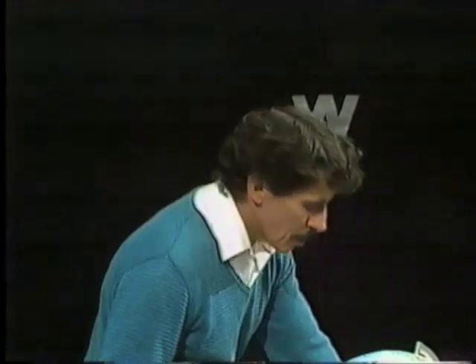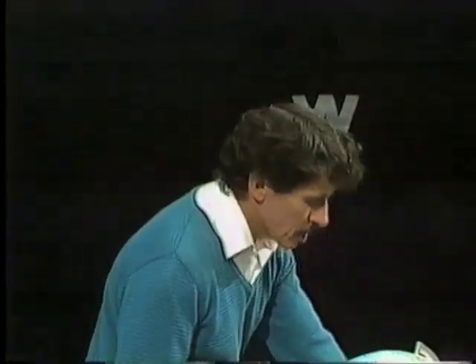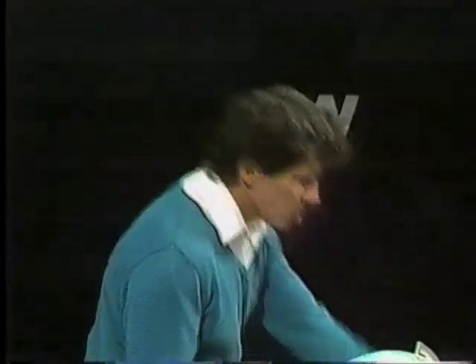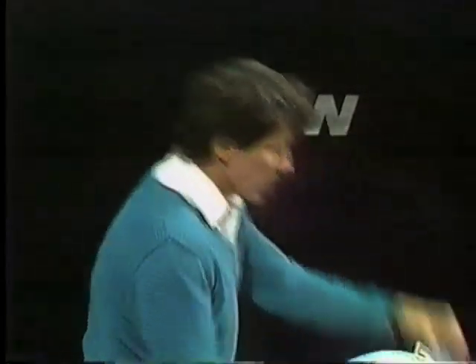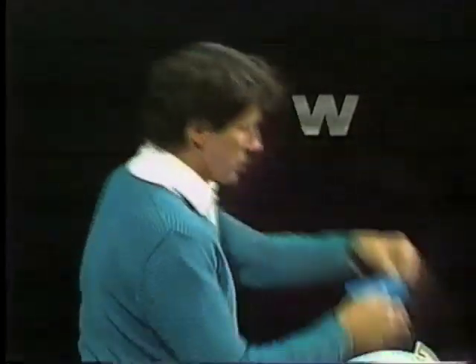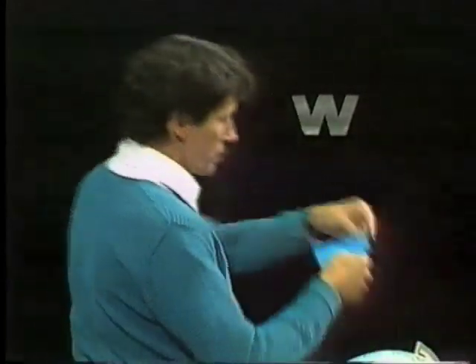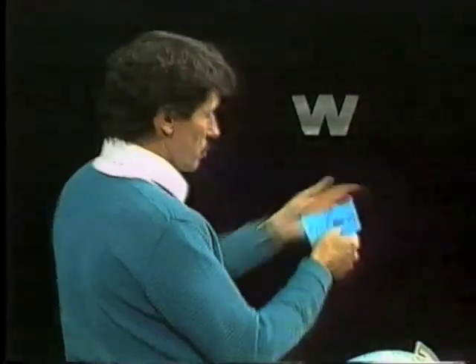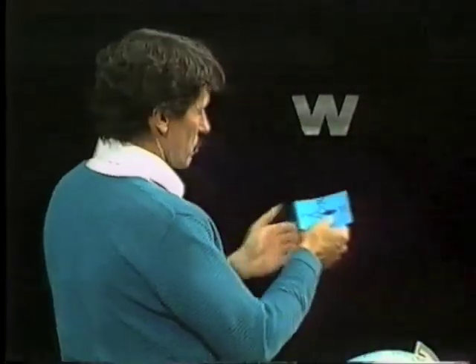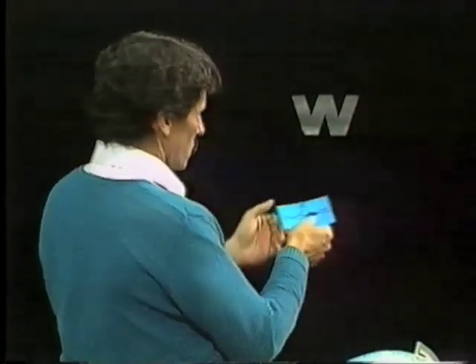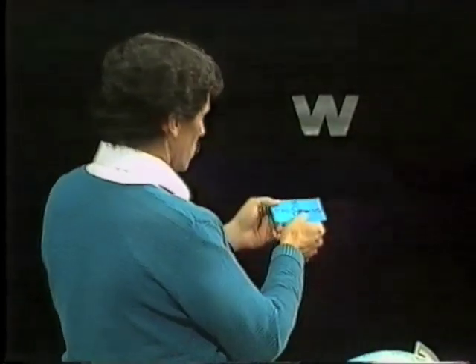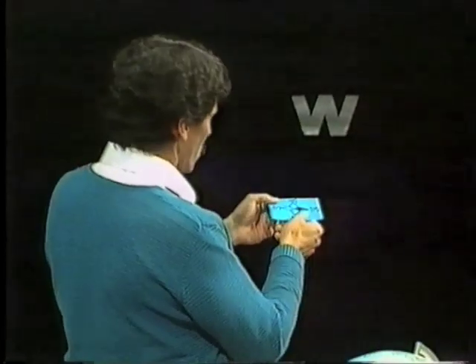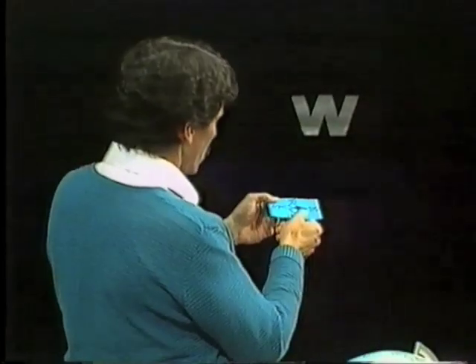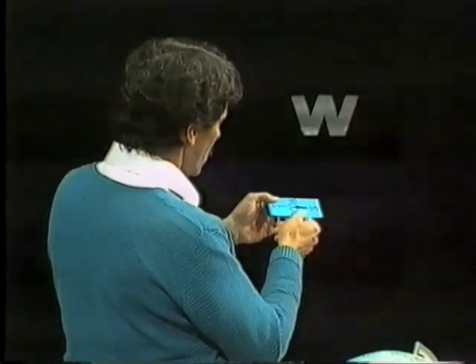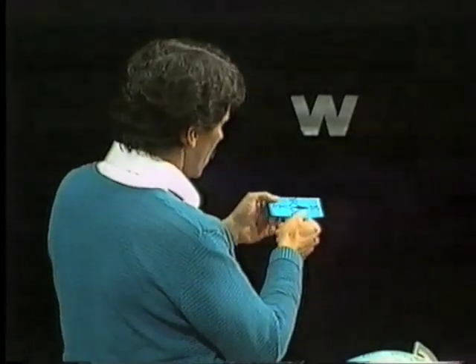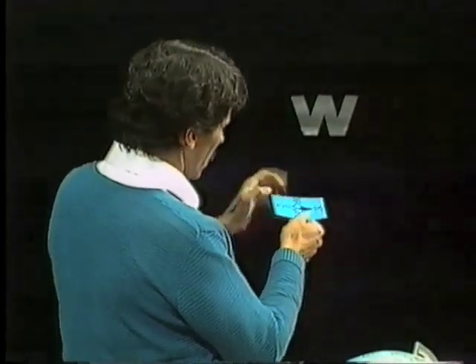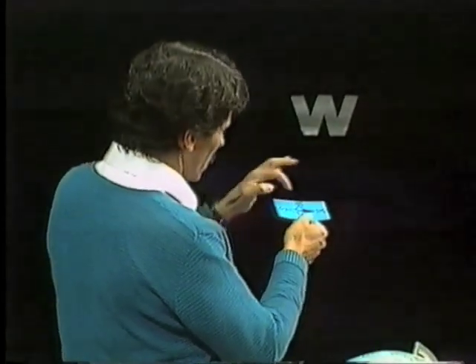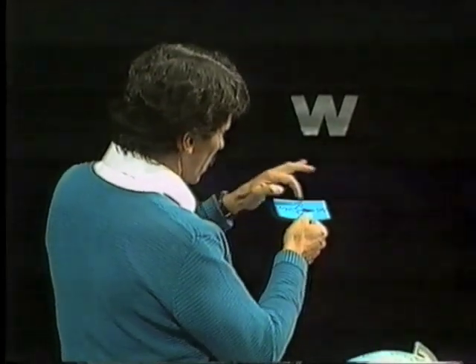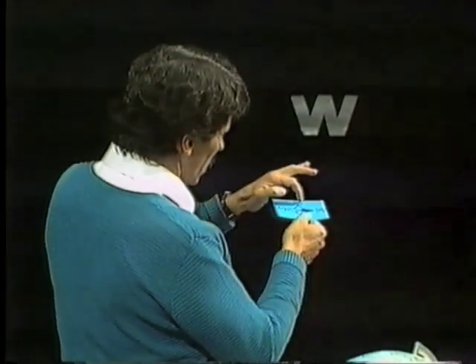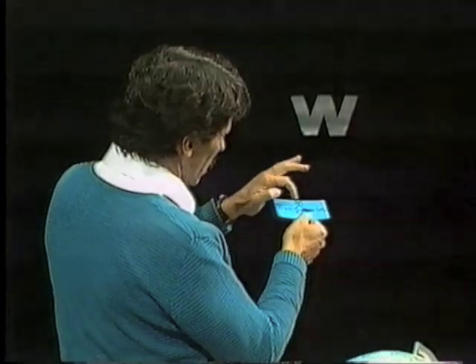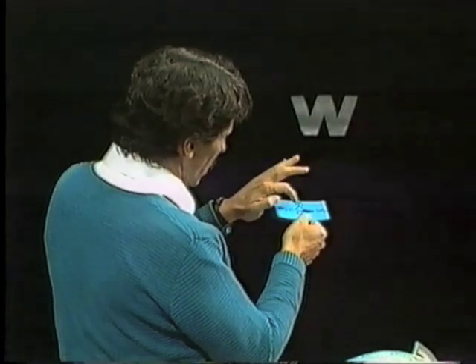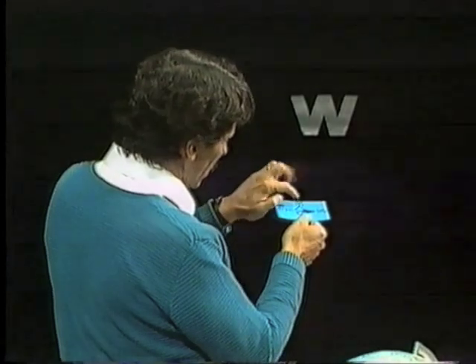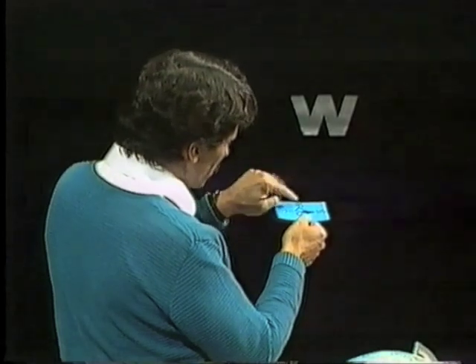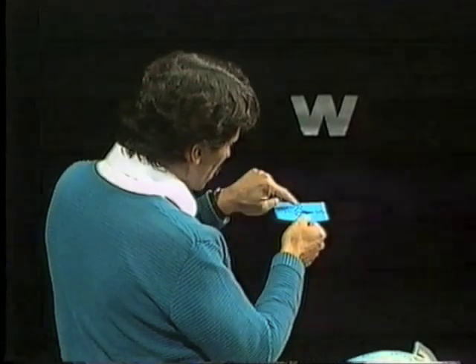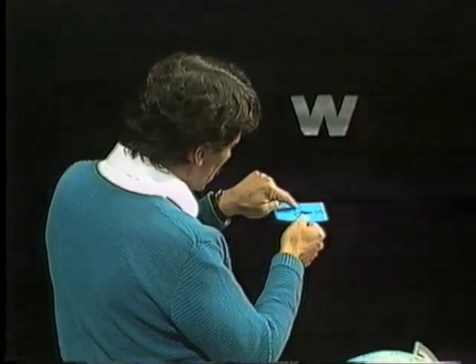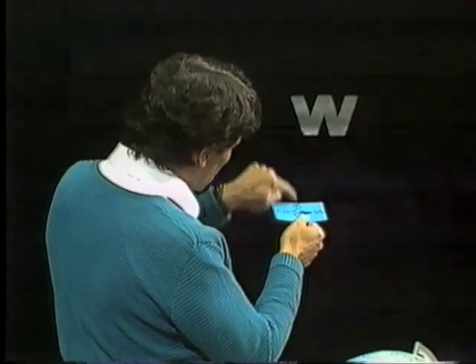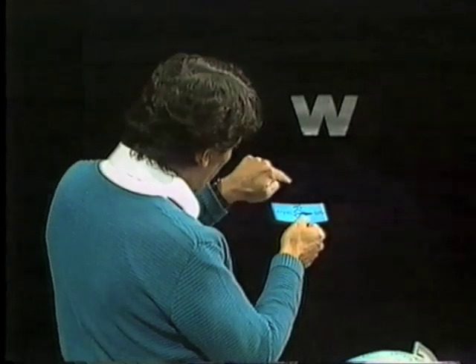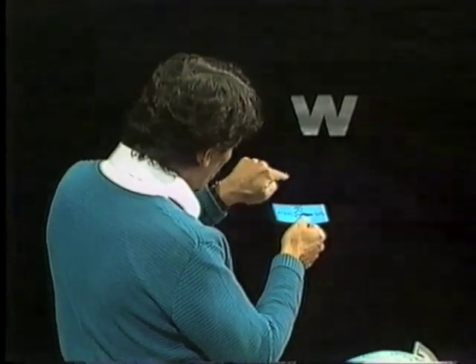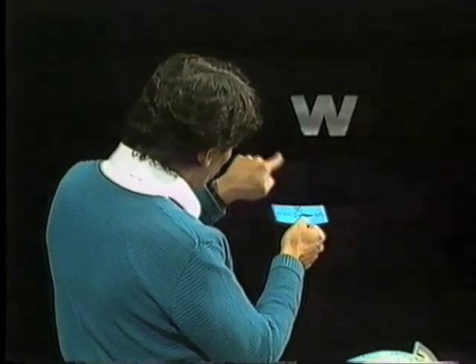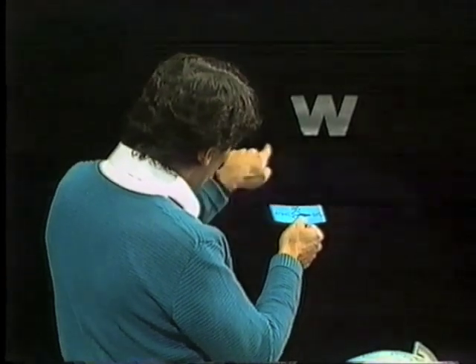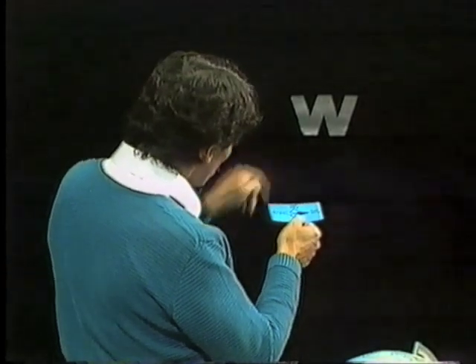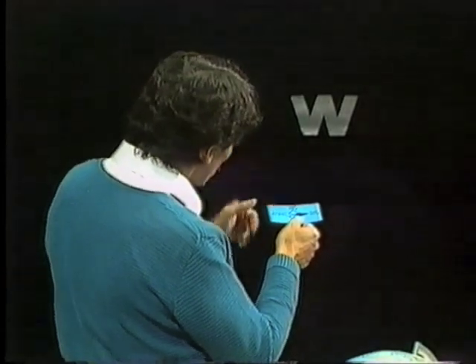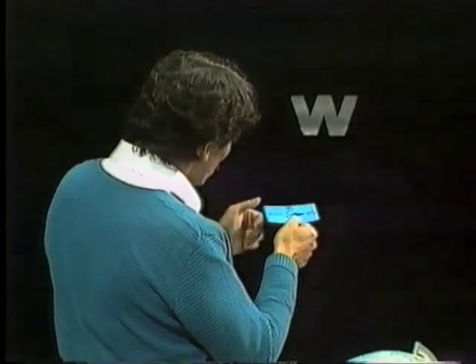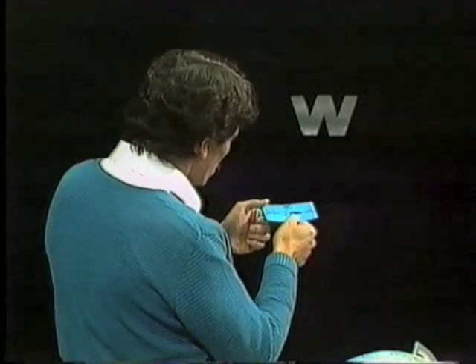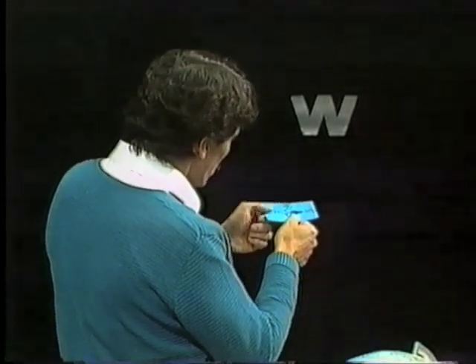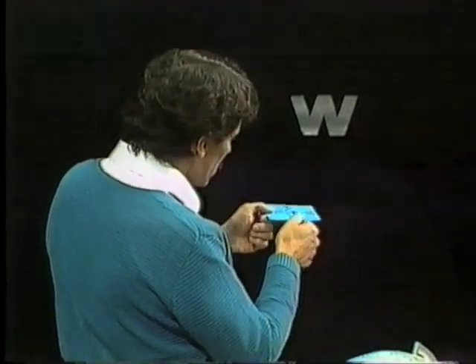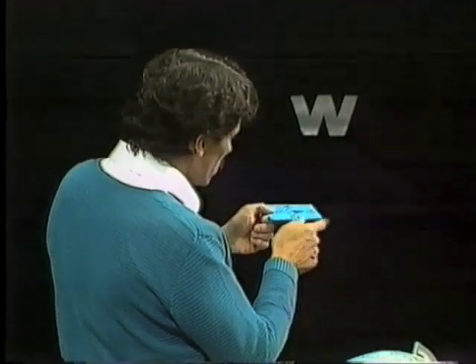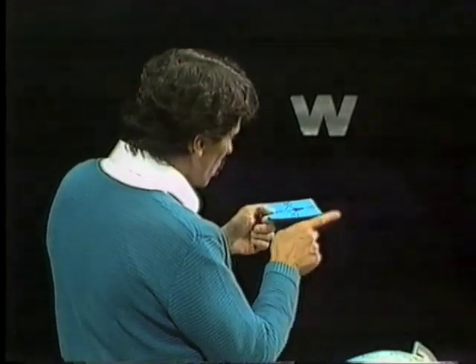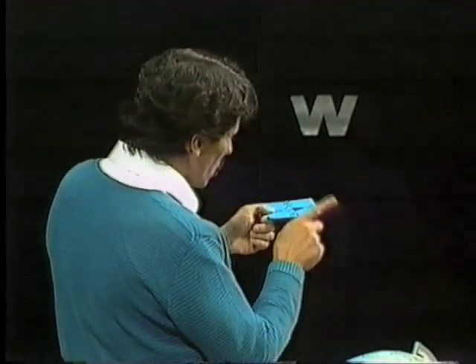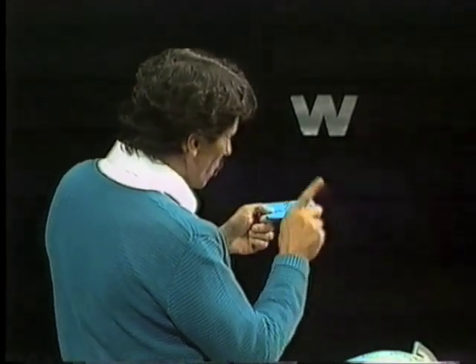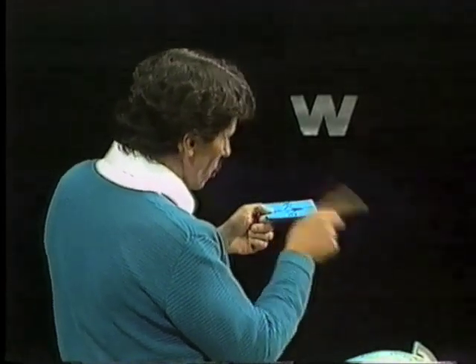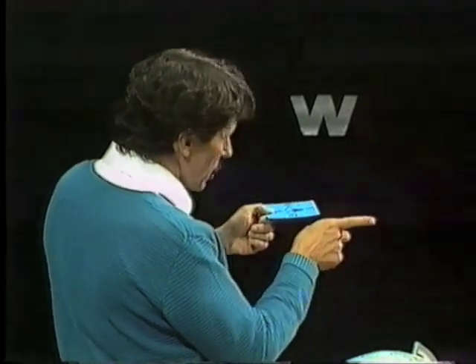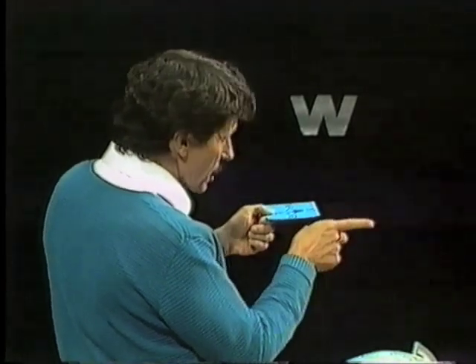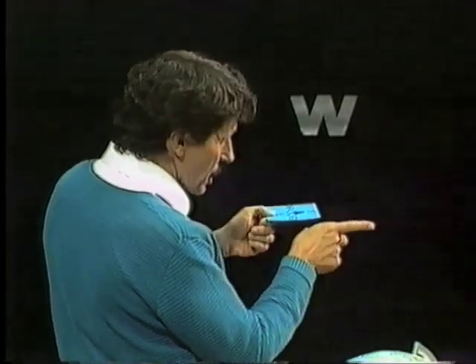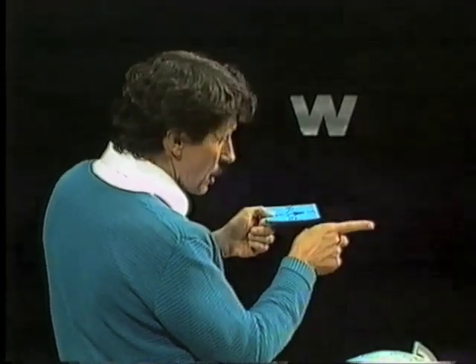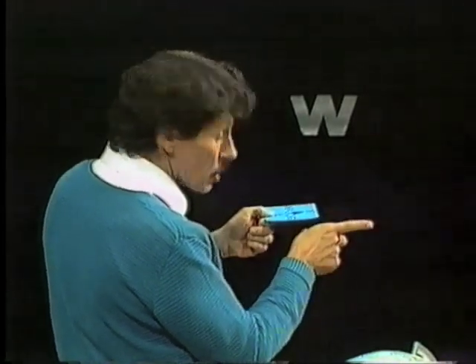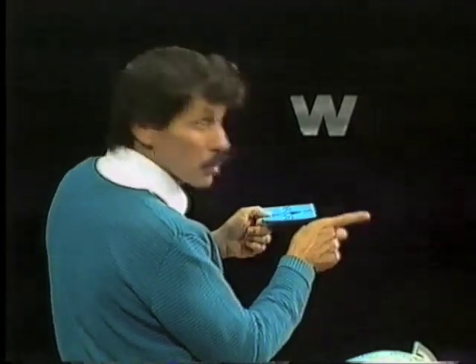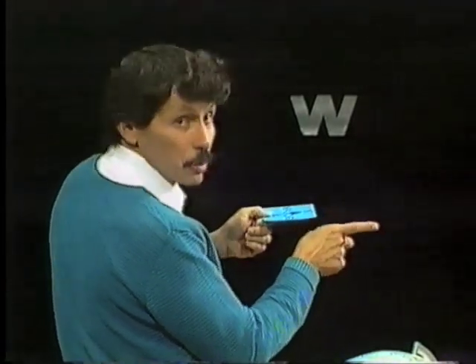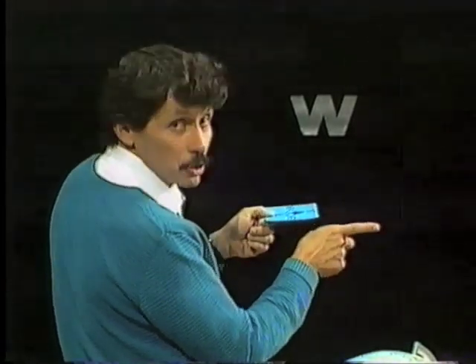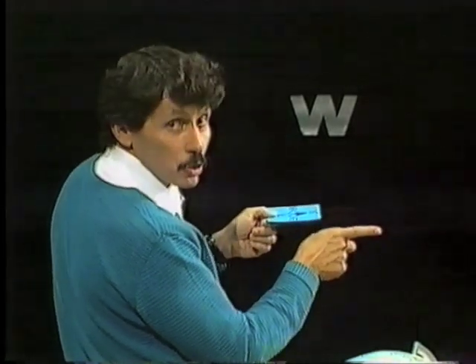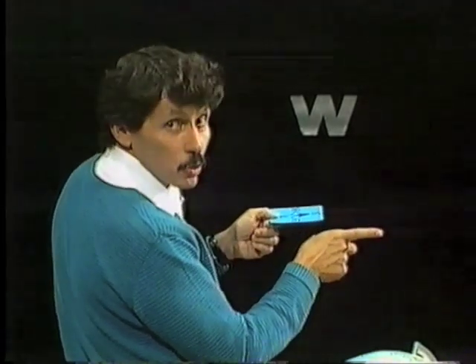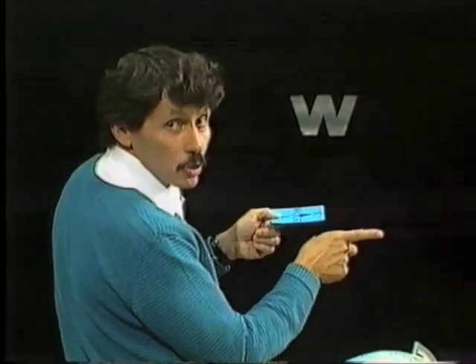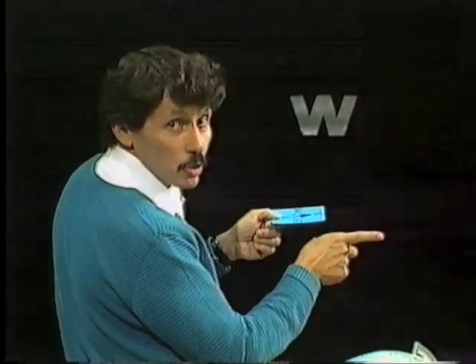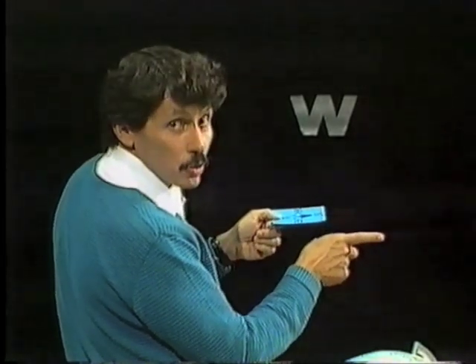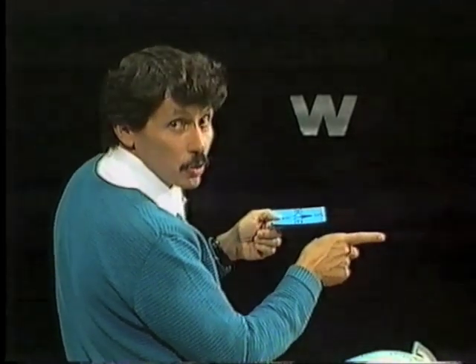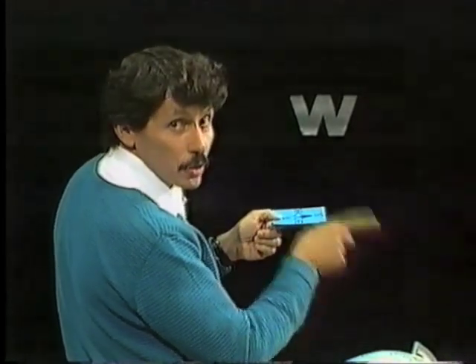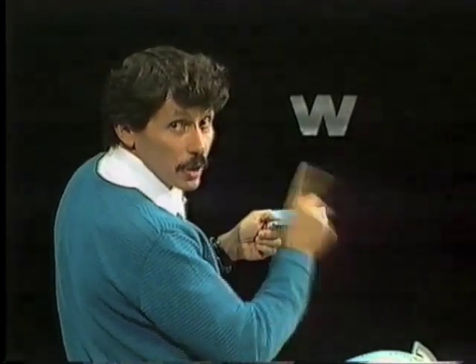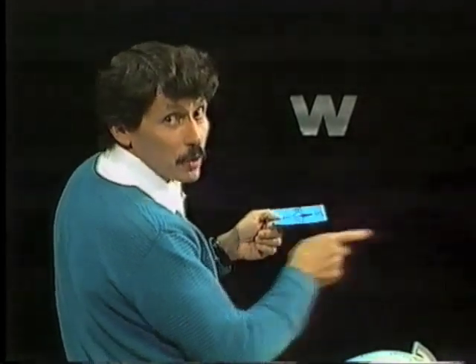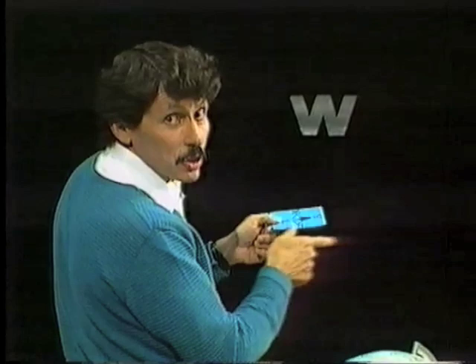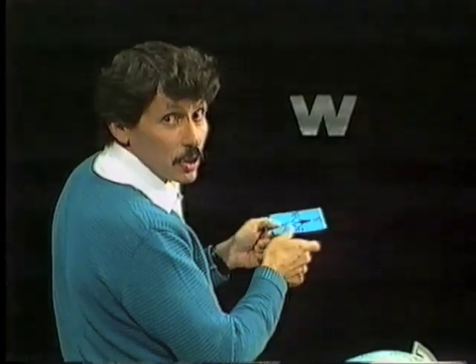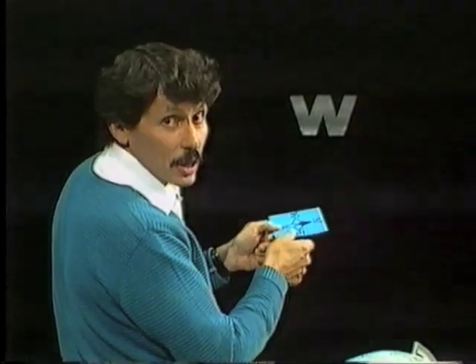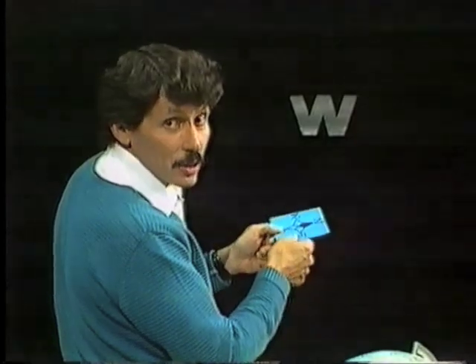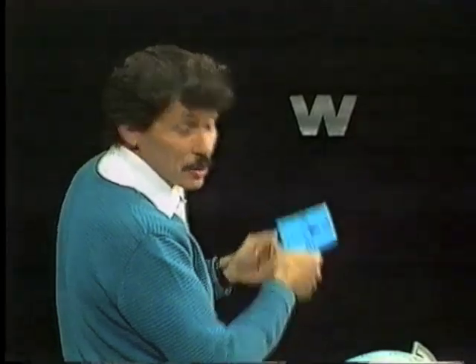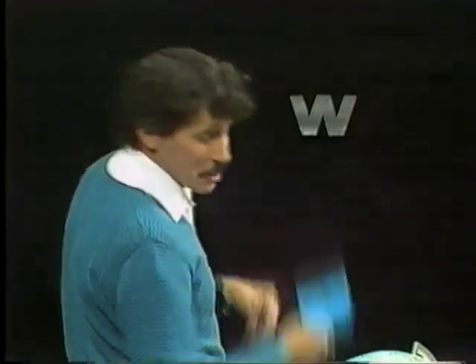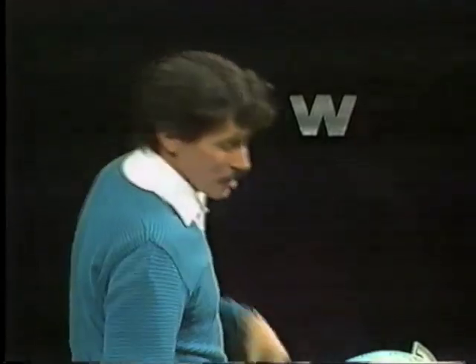How about this one? Try it again. Line it up so the W points towards the west. Right hand points towards the north. That one's okay too.